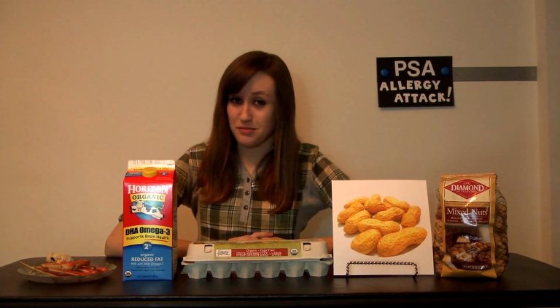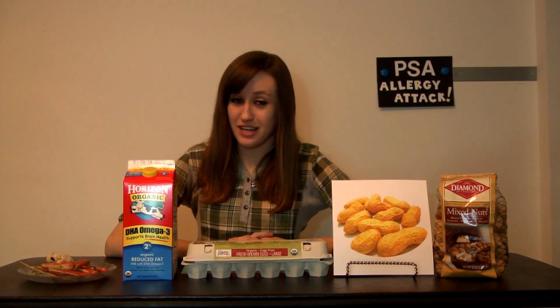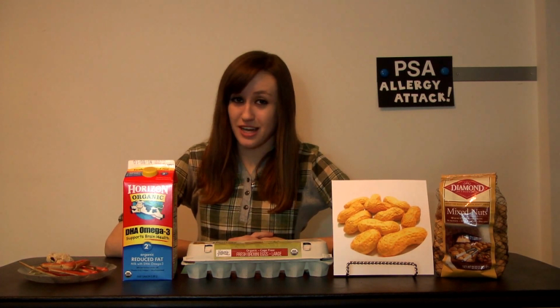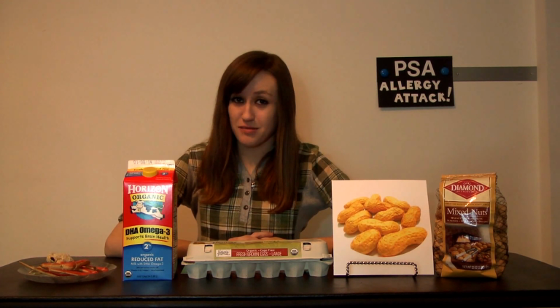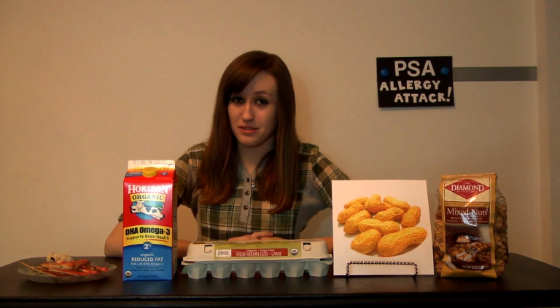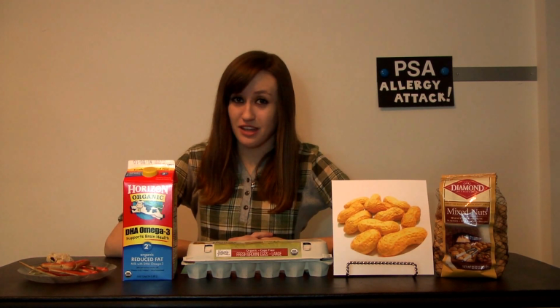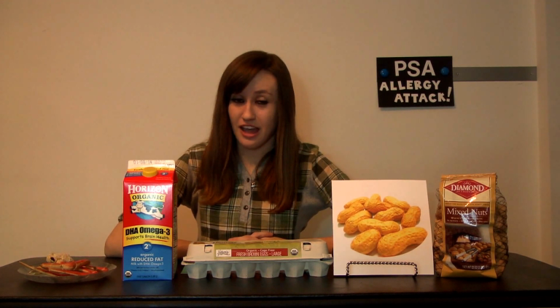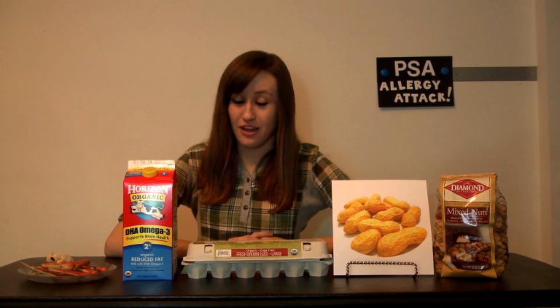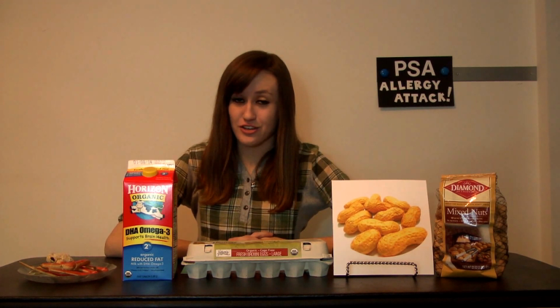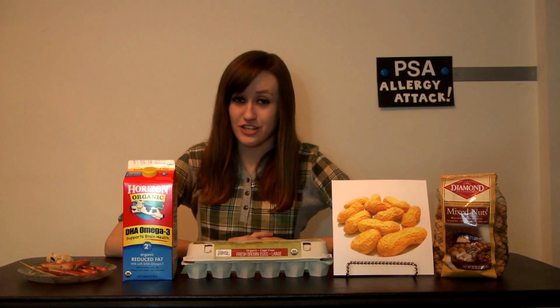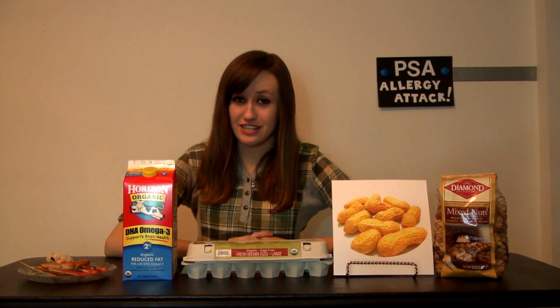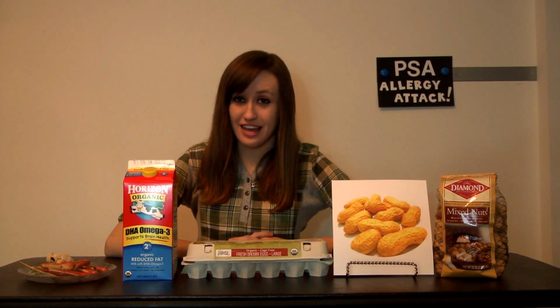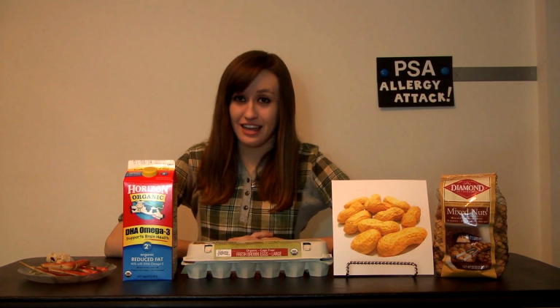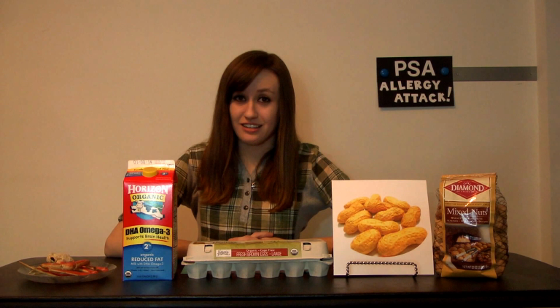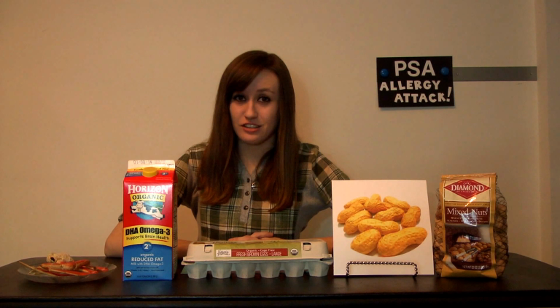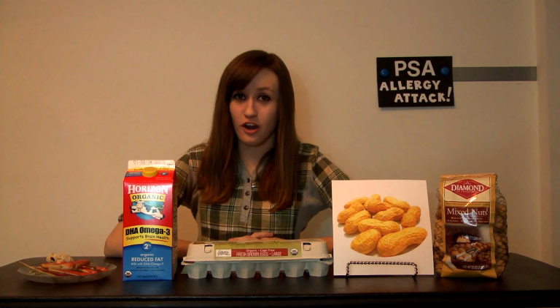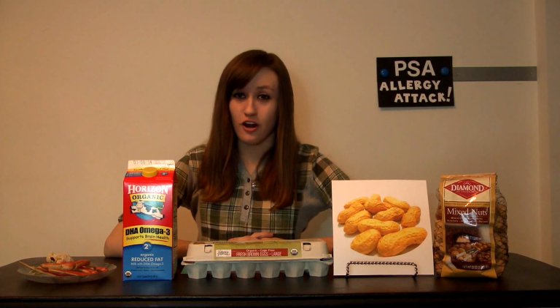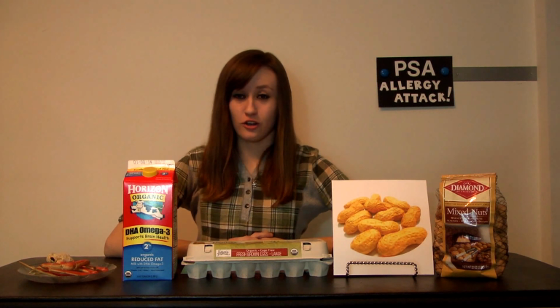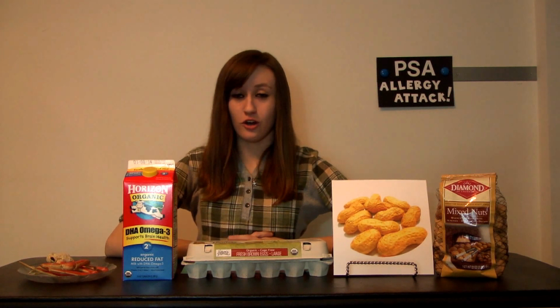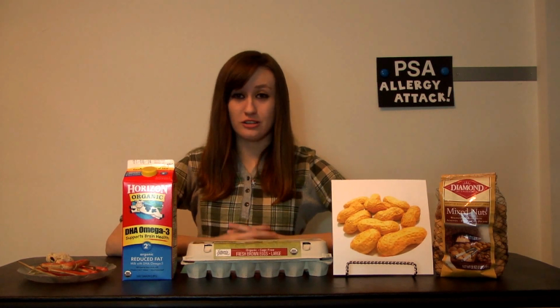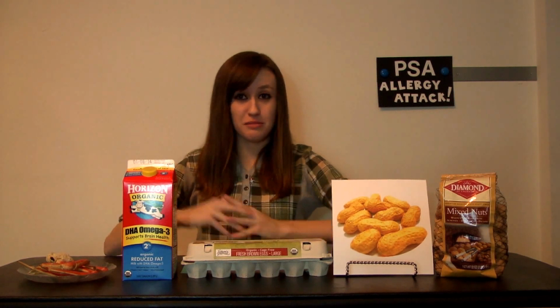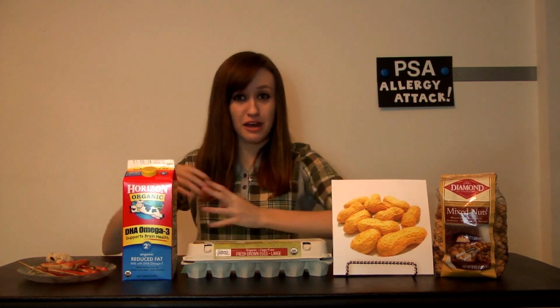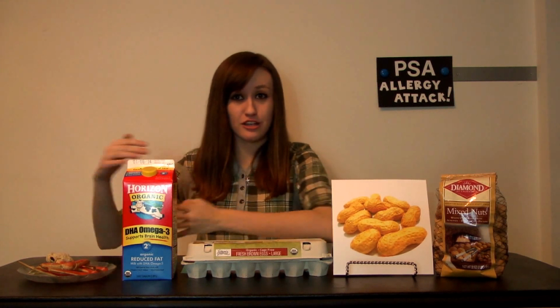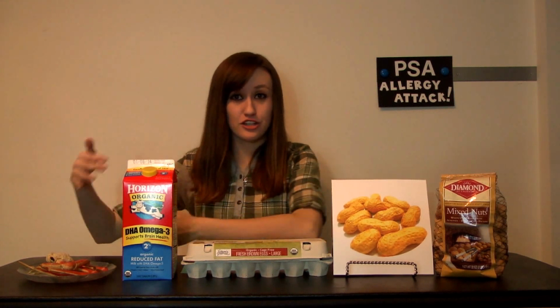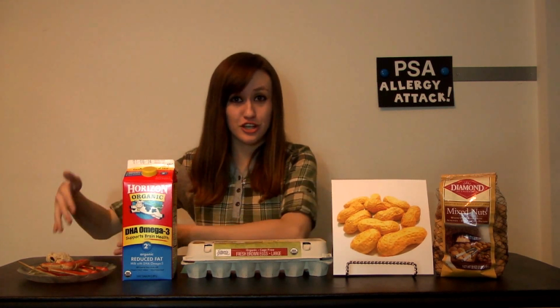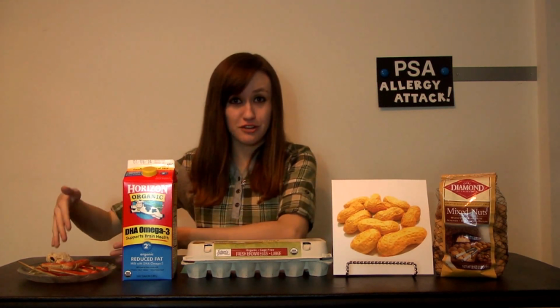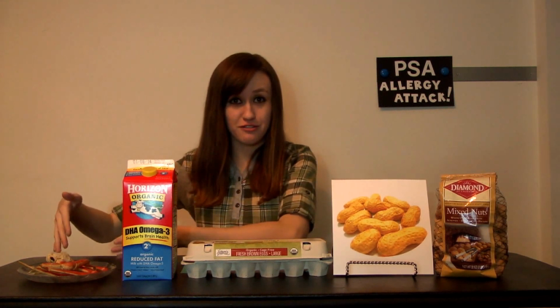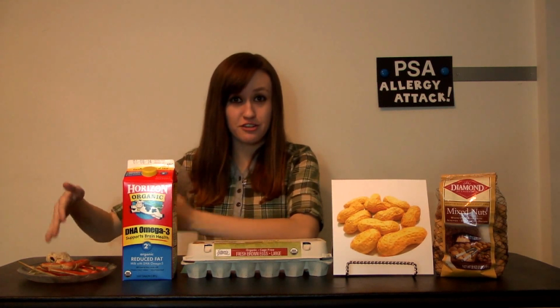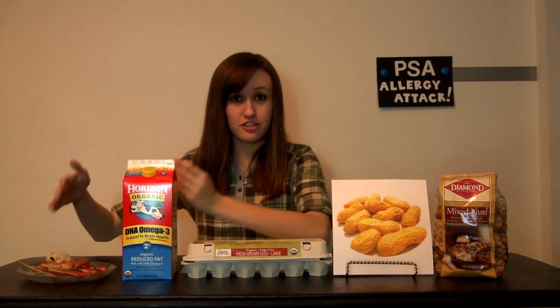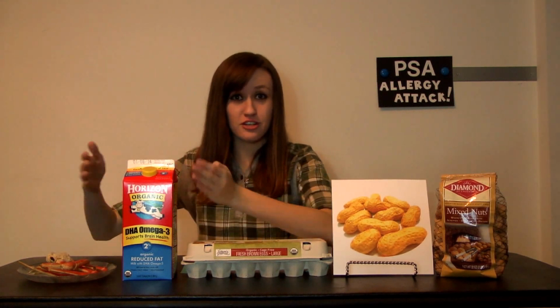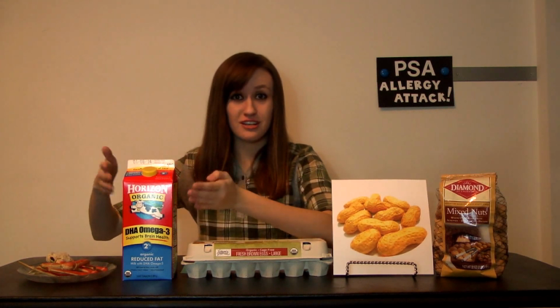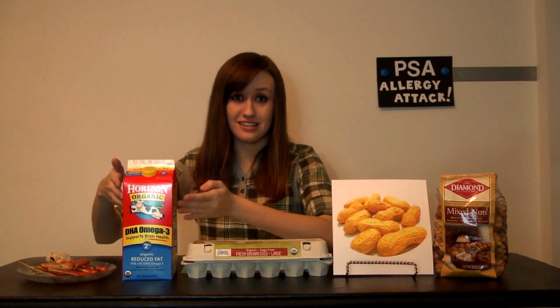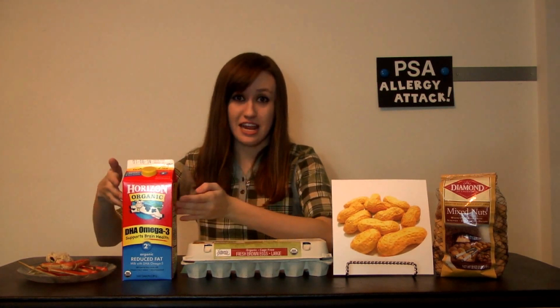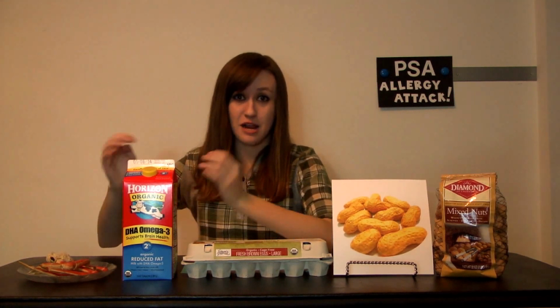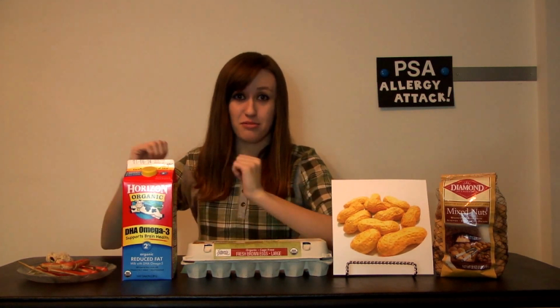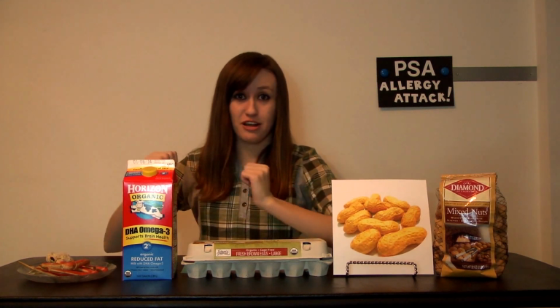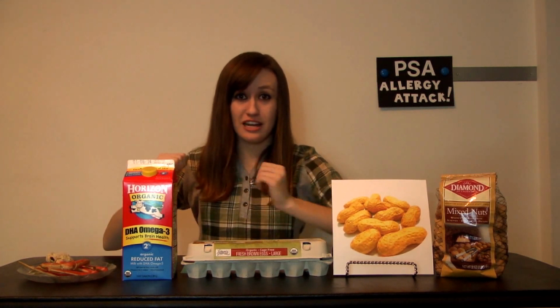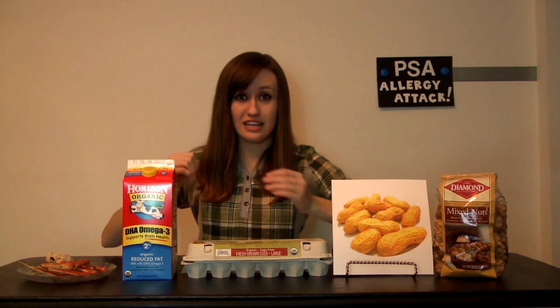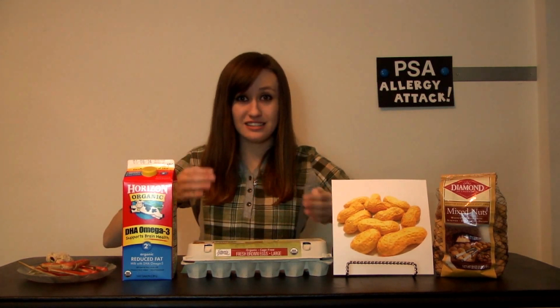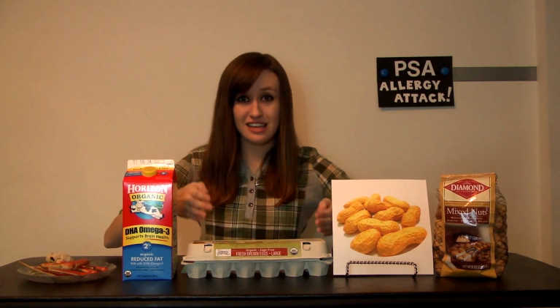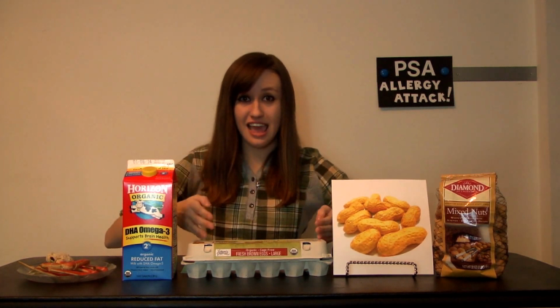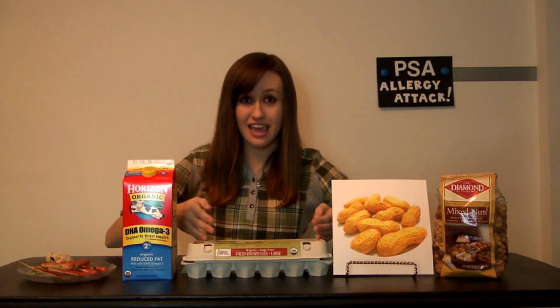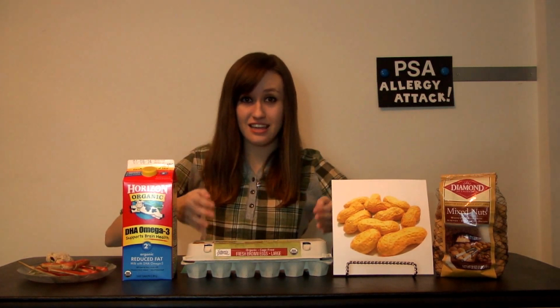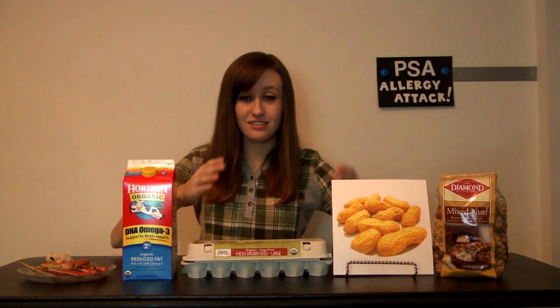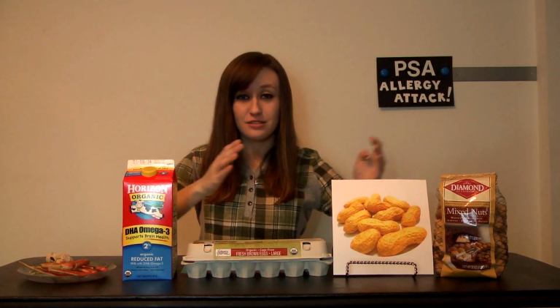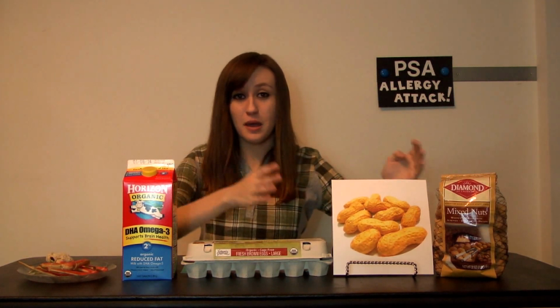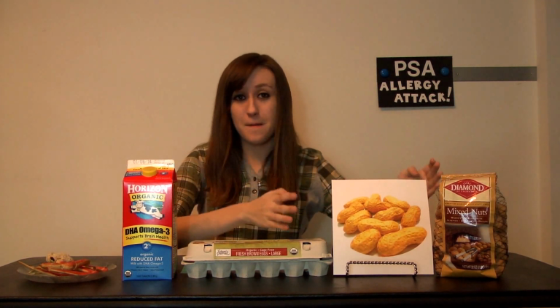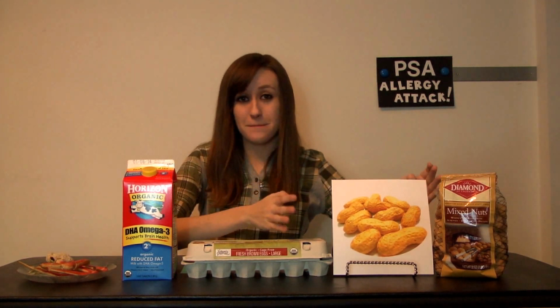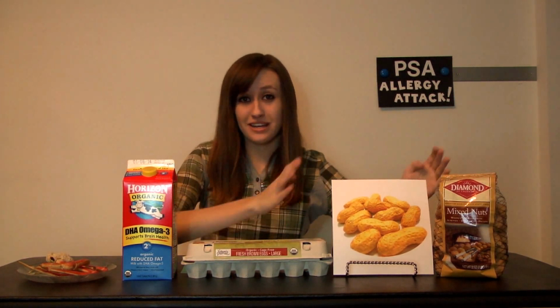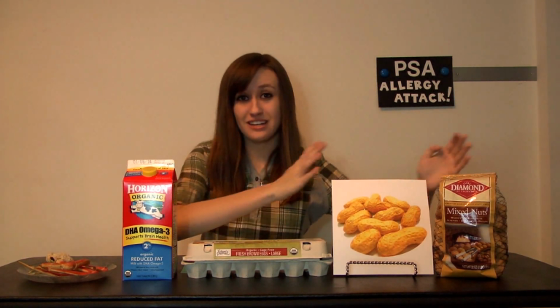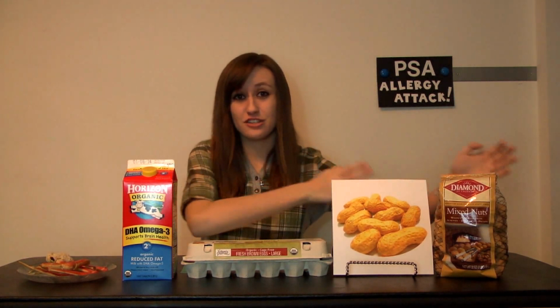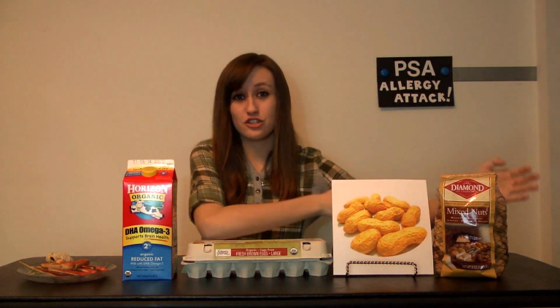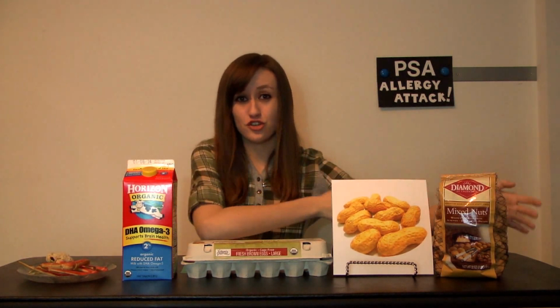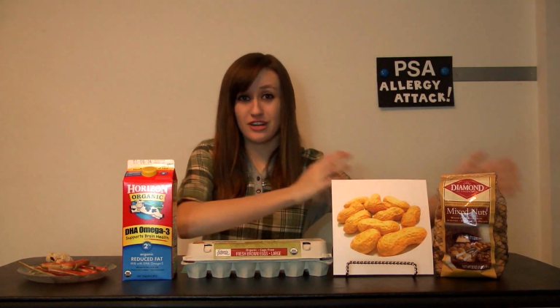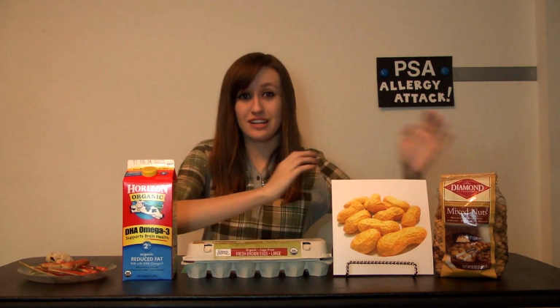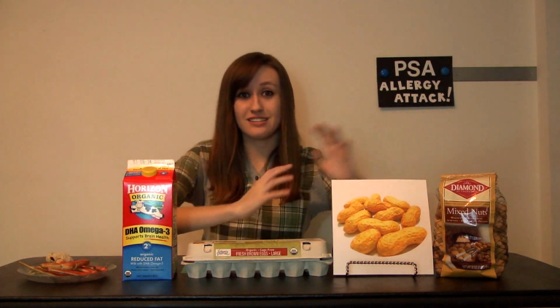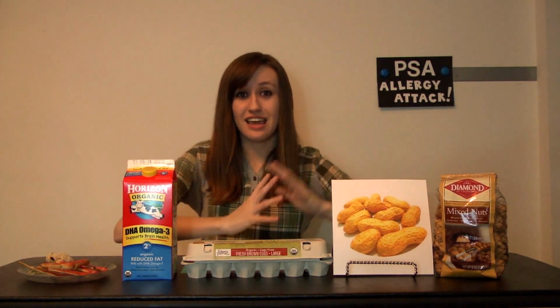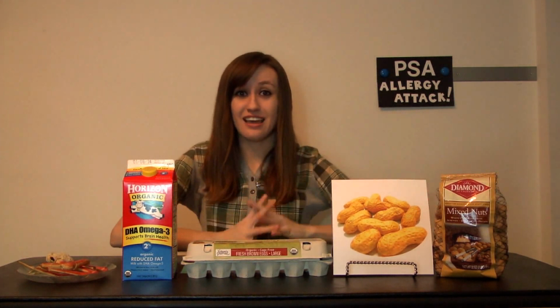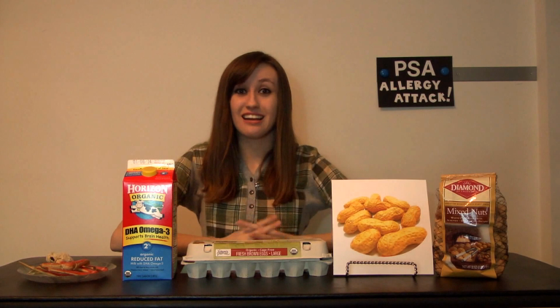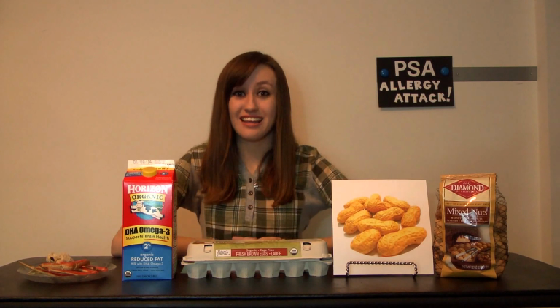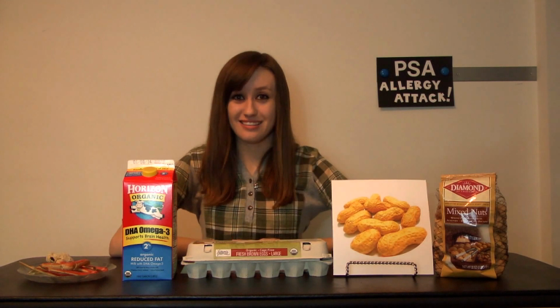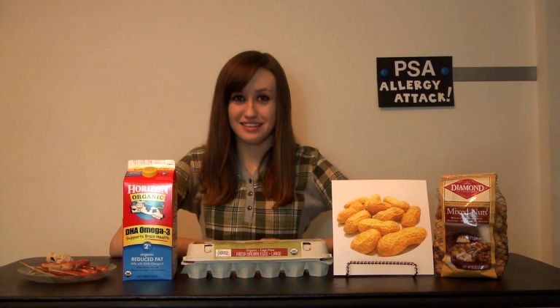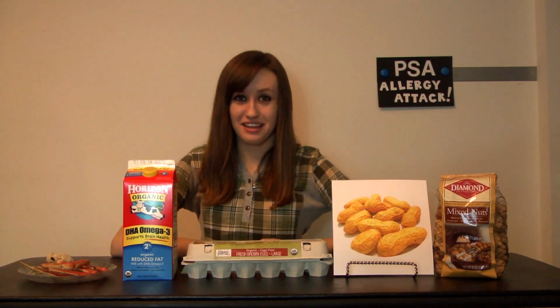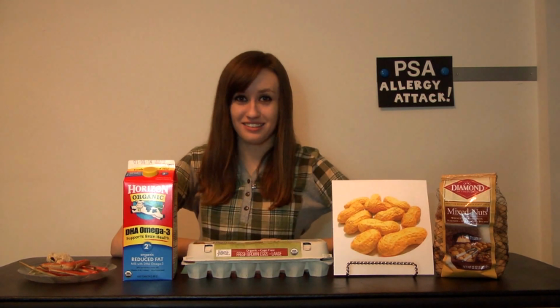Sometimes allergy attacks are caused by shellfish, dairy products, eggs, peanuts, tree nuts, and insects.